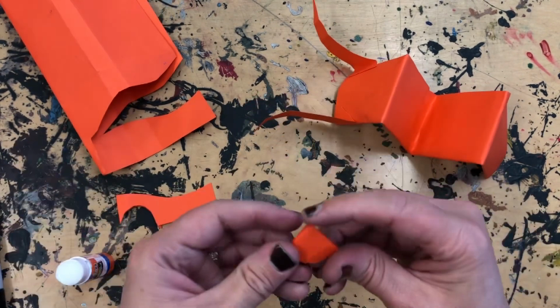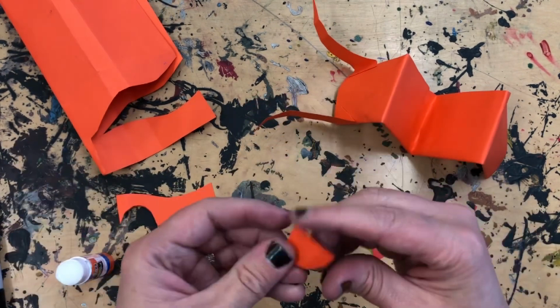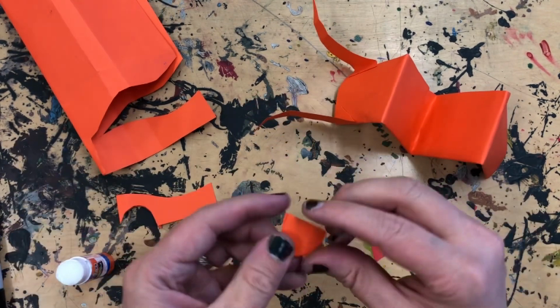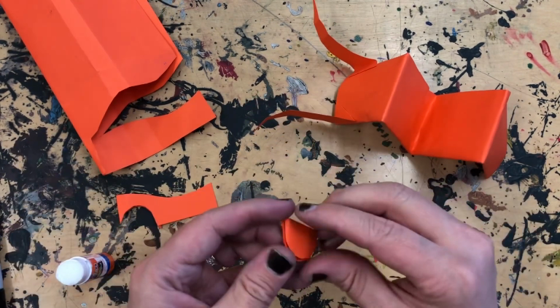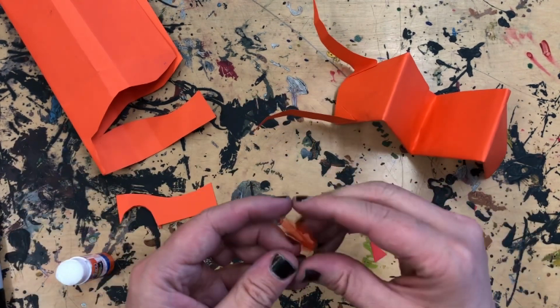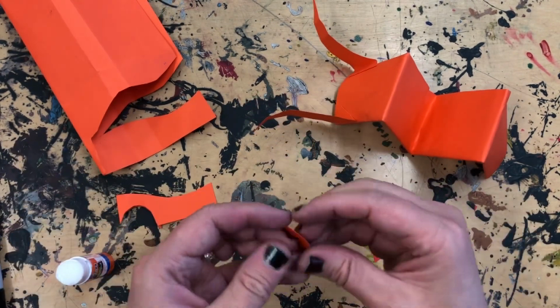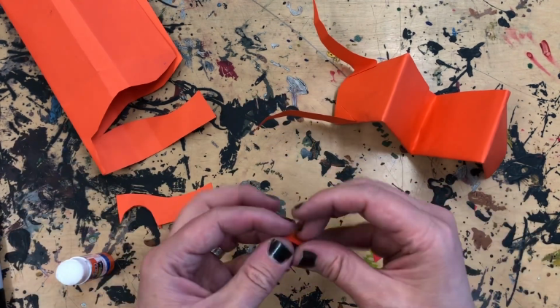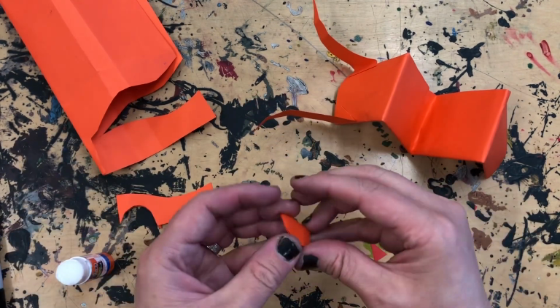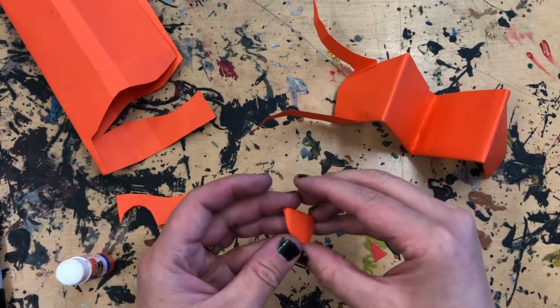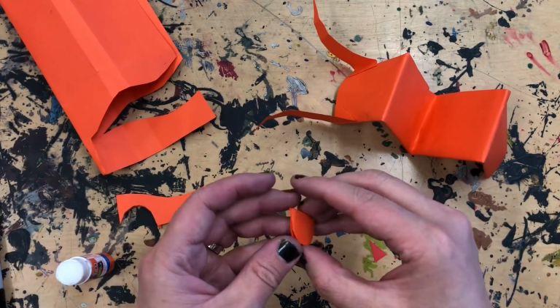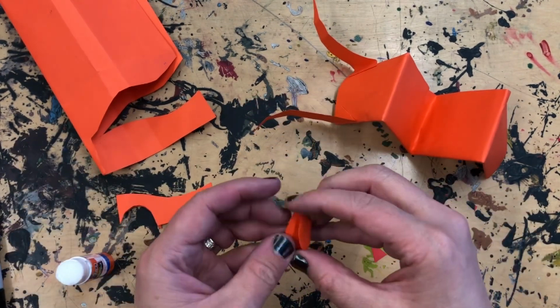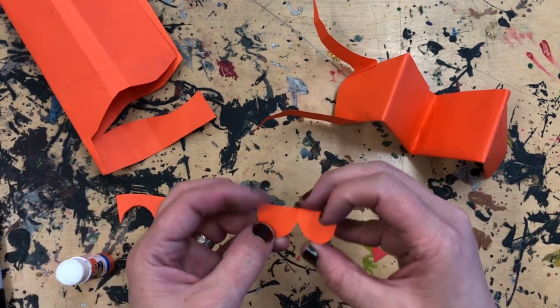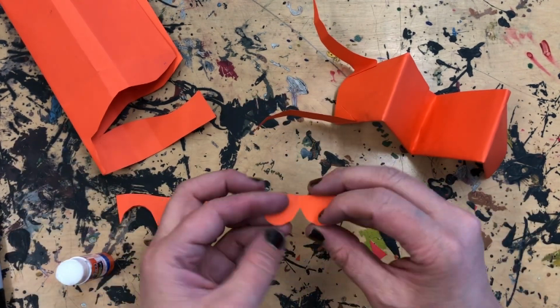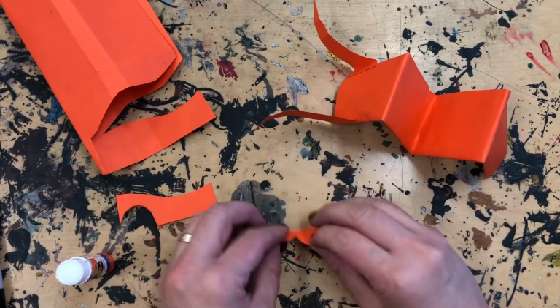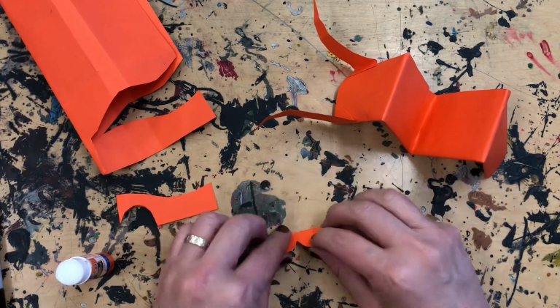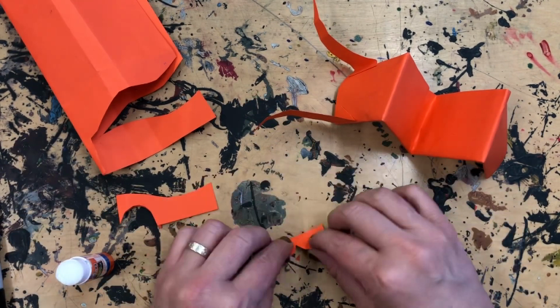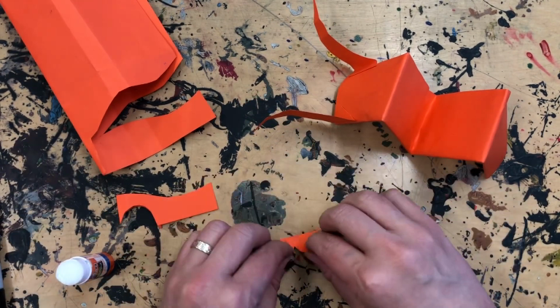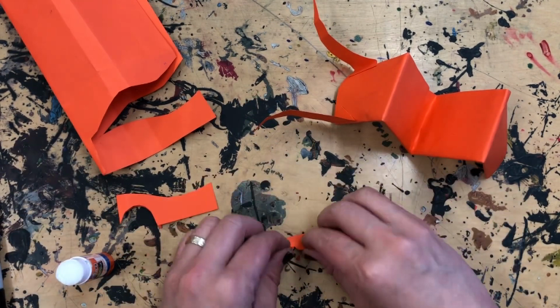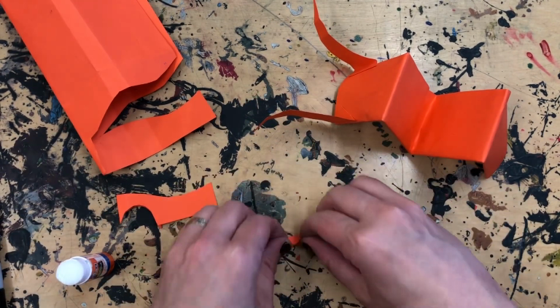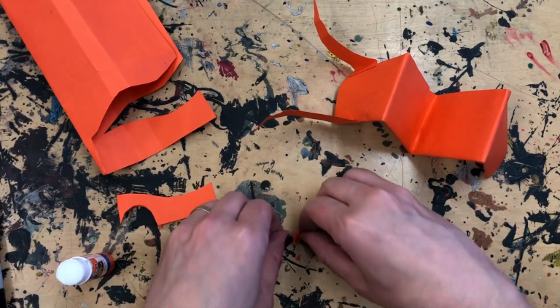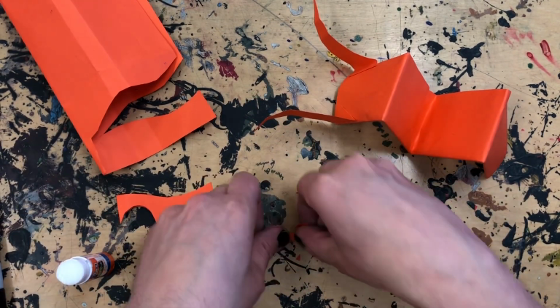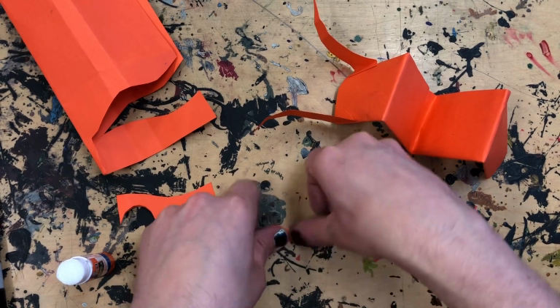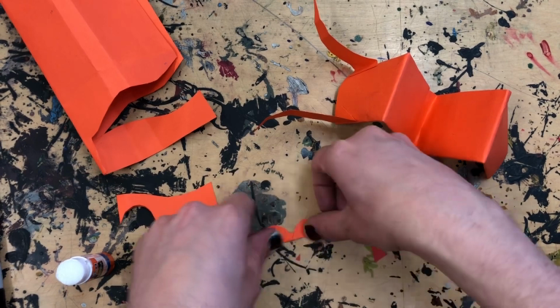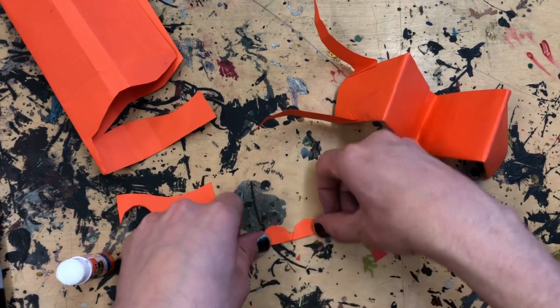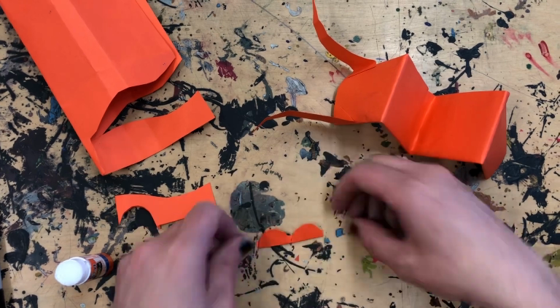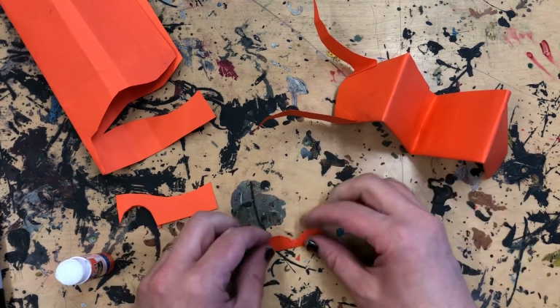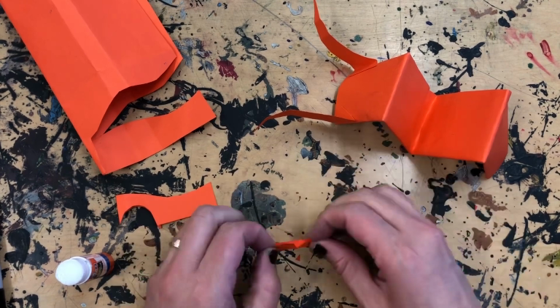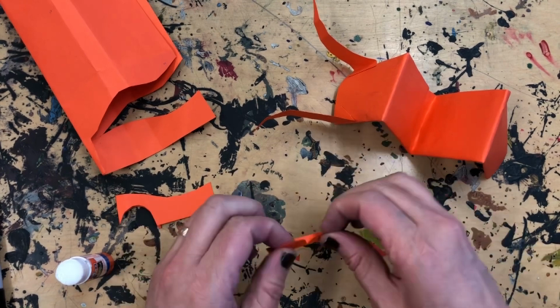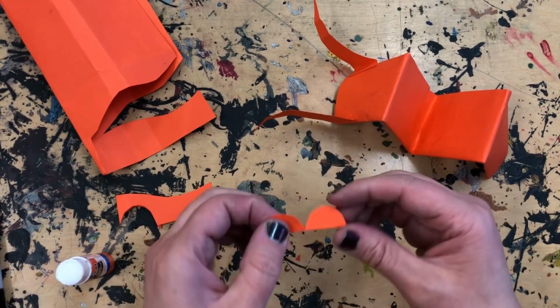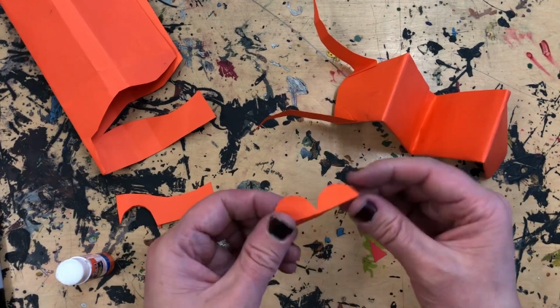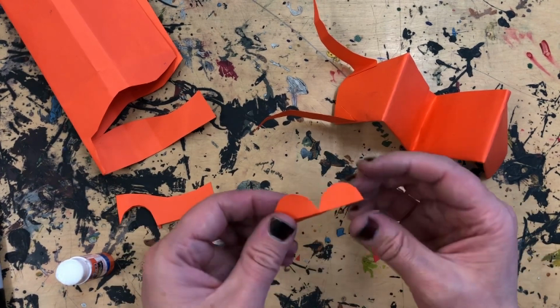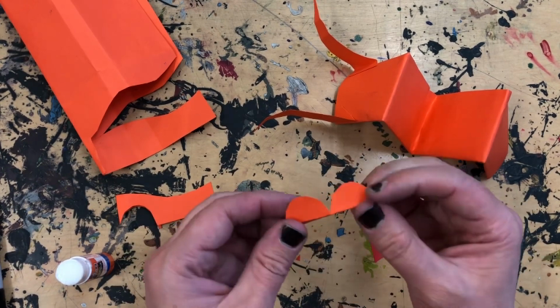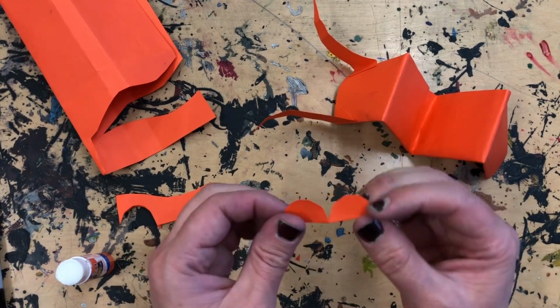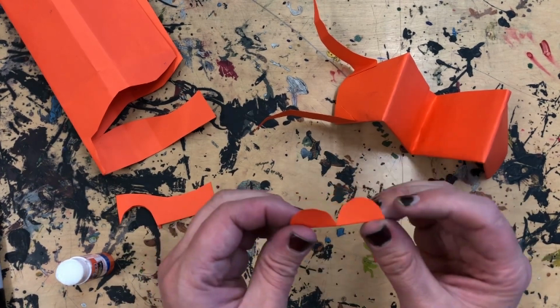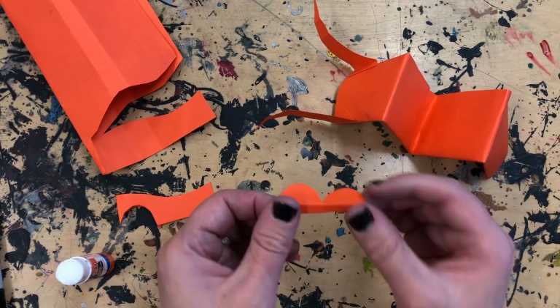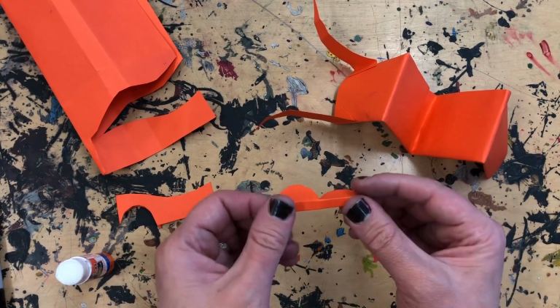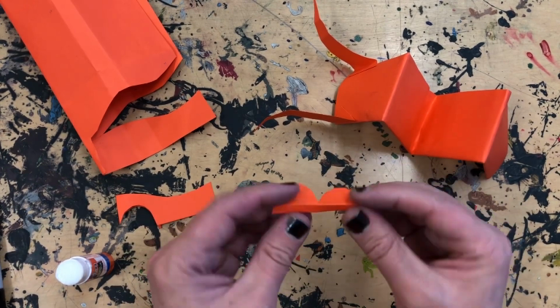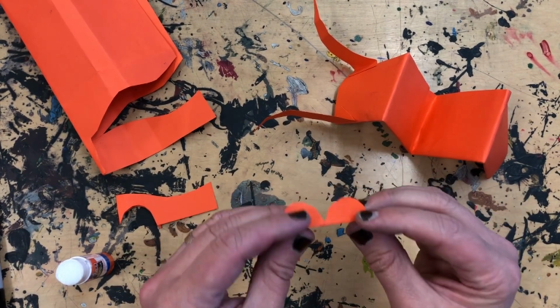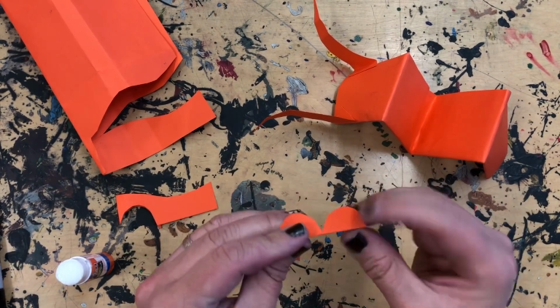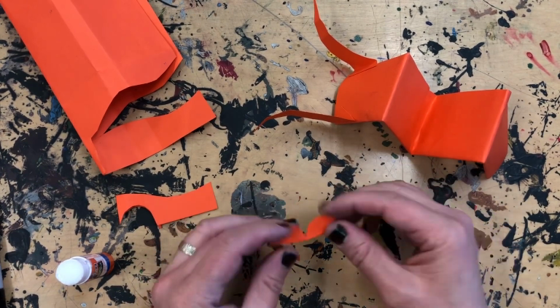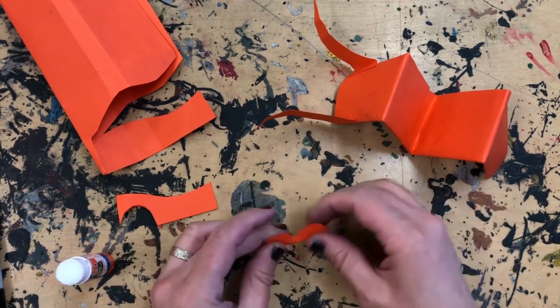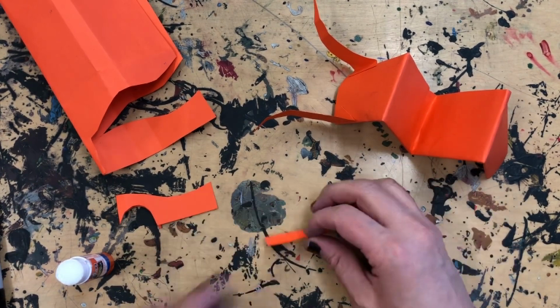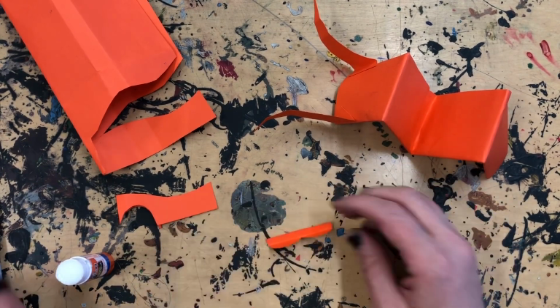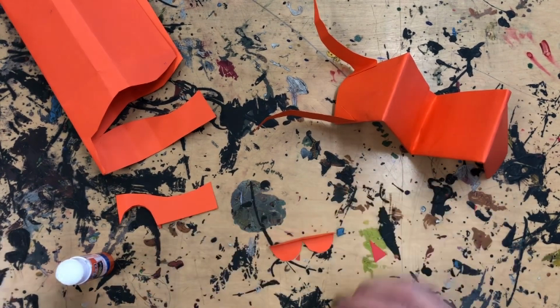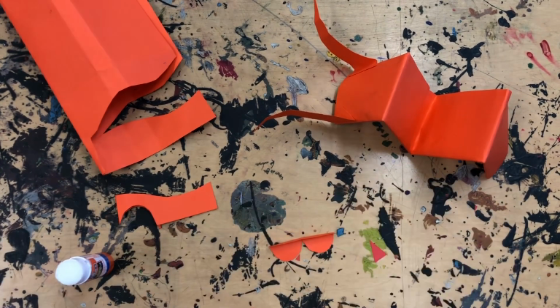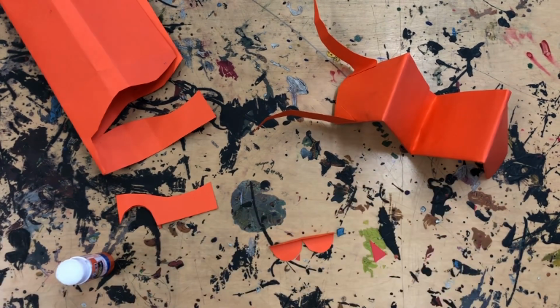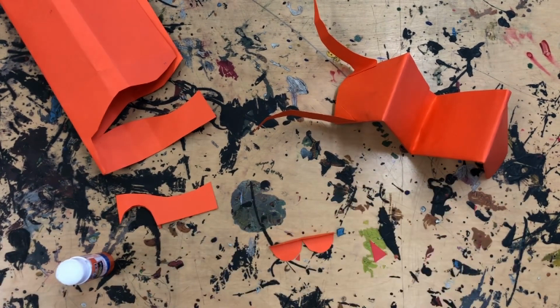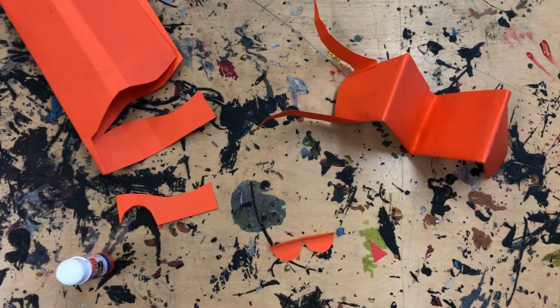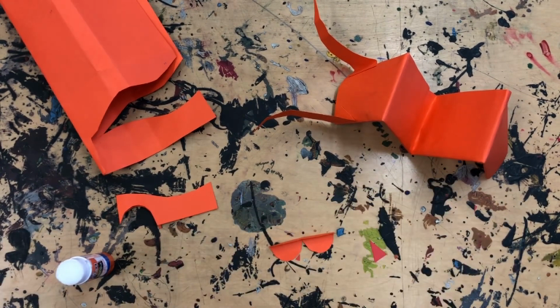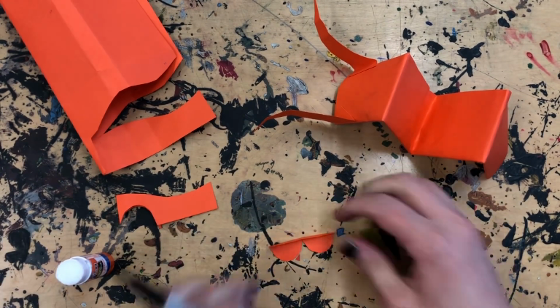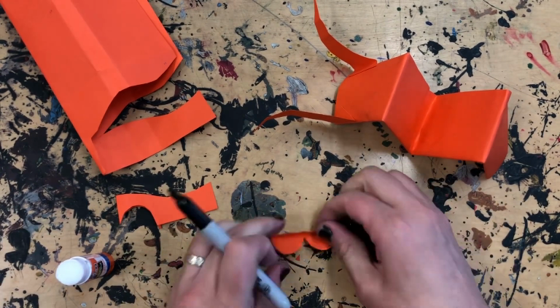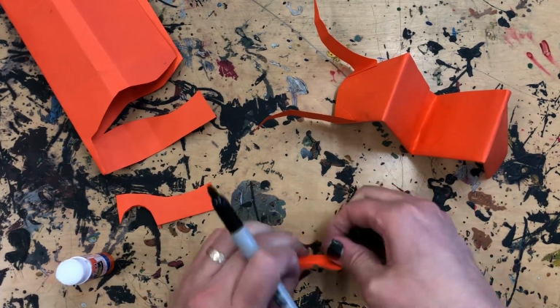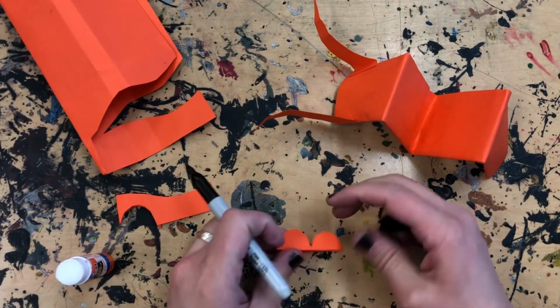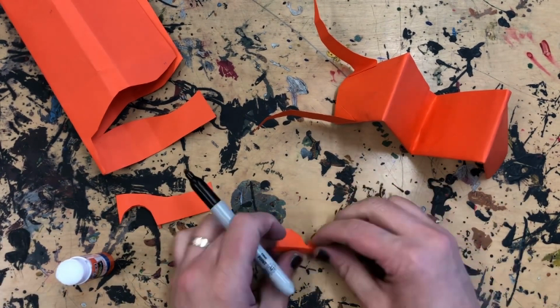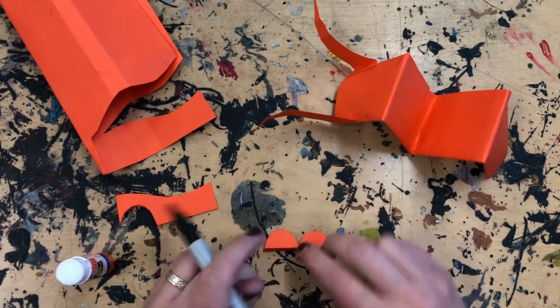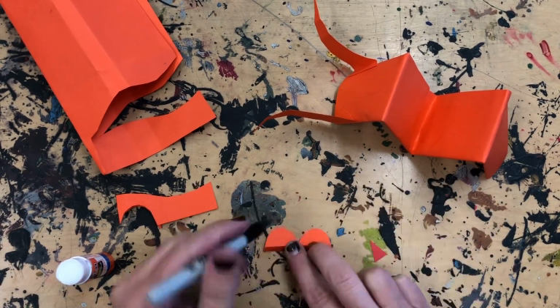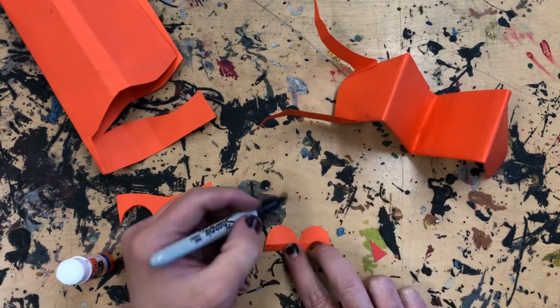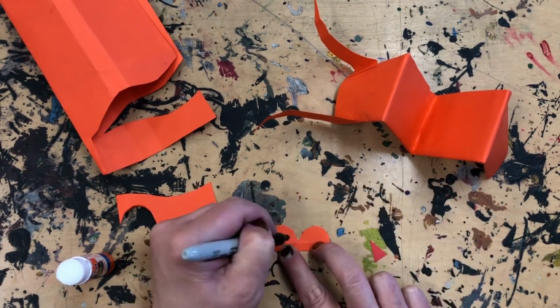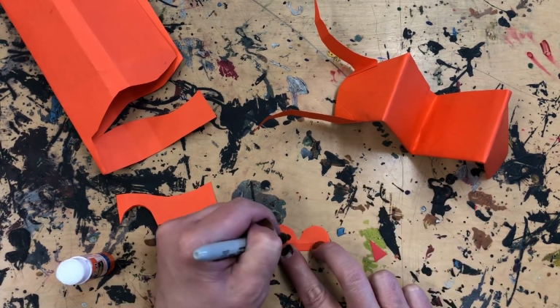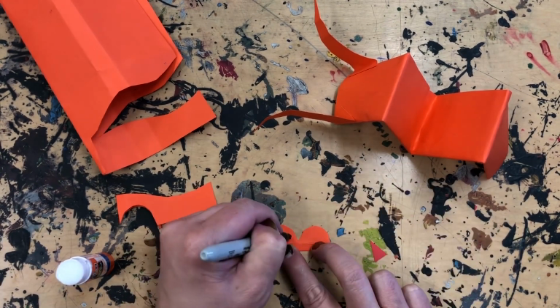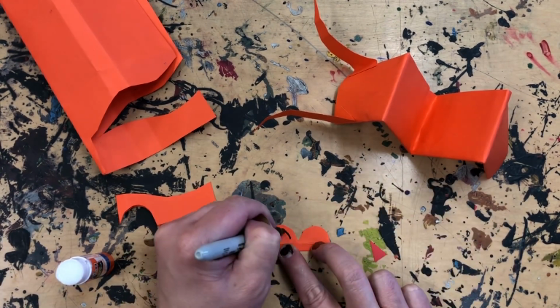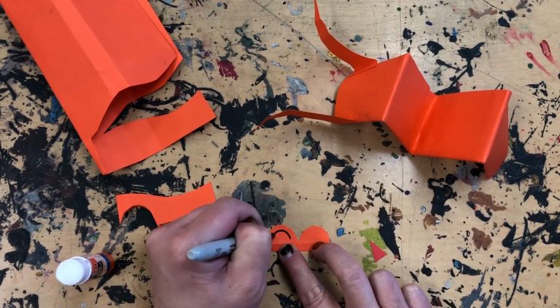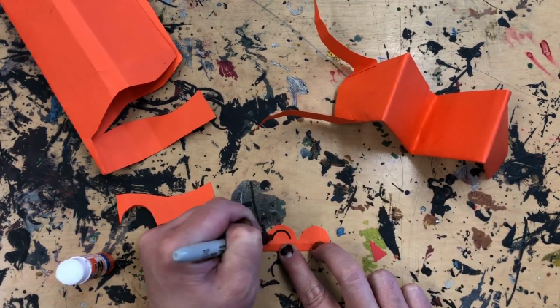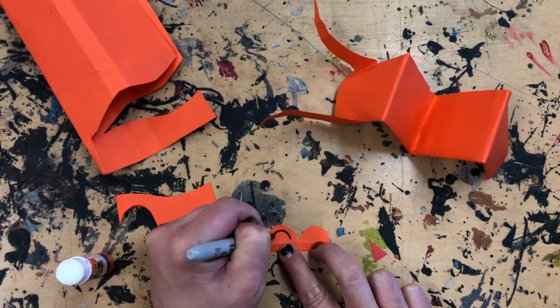For these eyes, I'm folding down the bottom little piece so I can glue that part to the top of the puppet and the eyes will stick up.